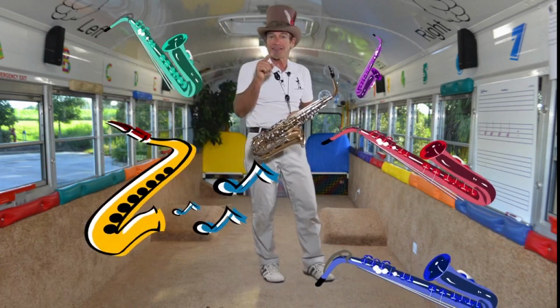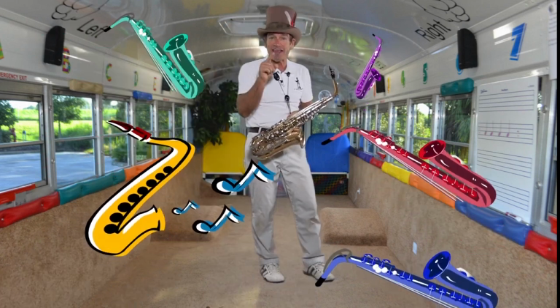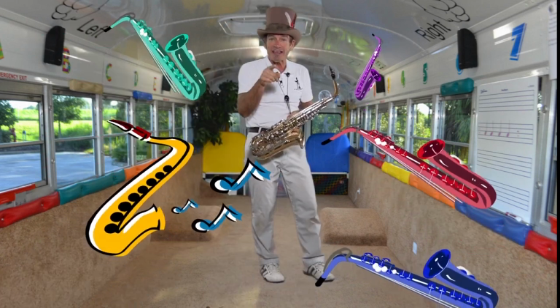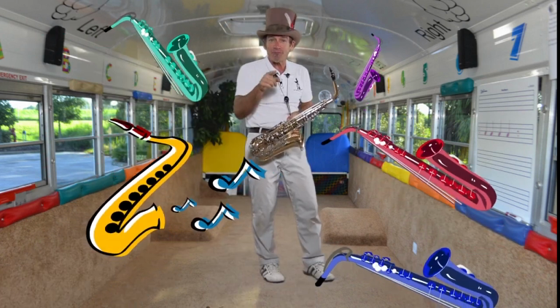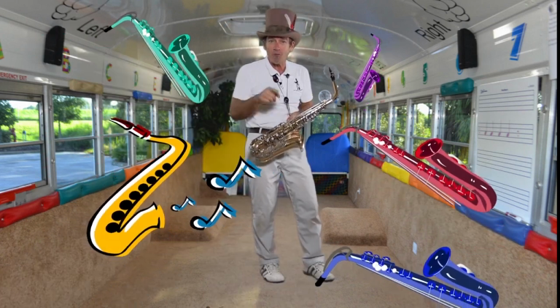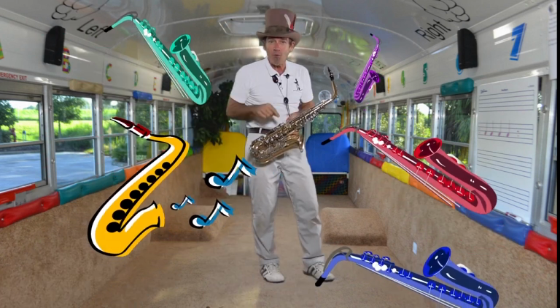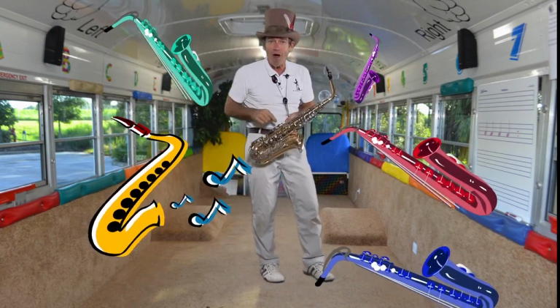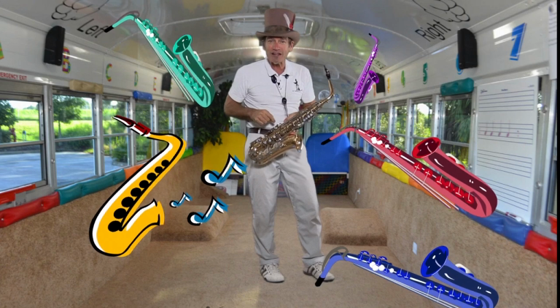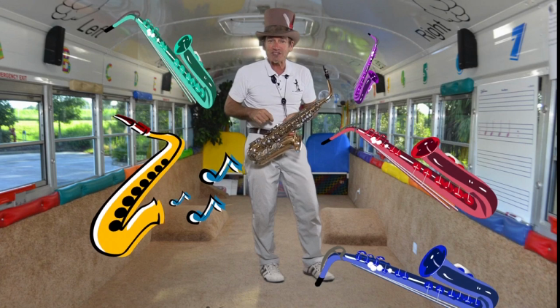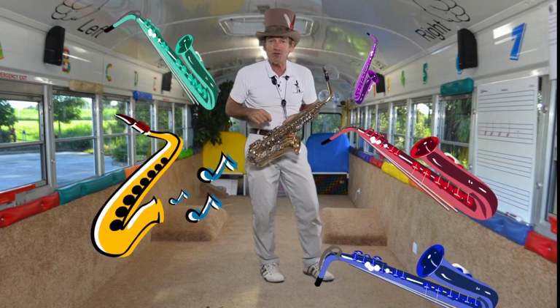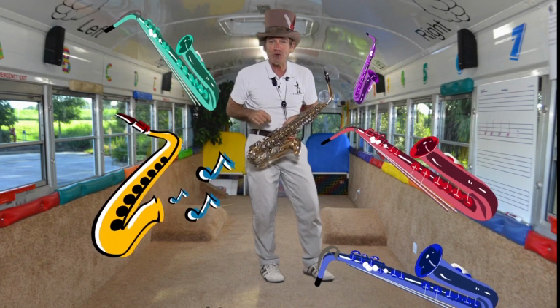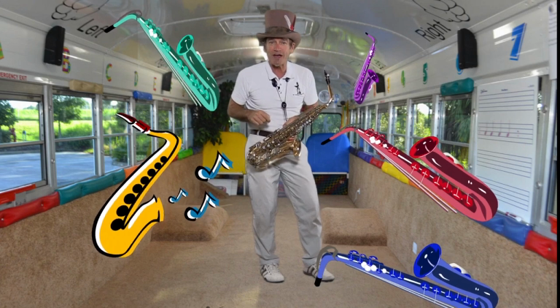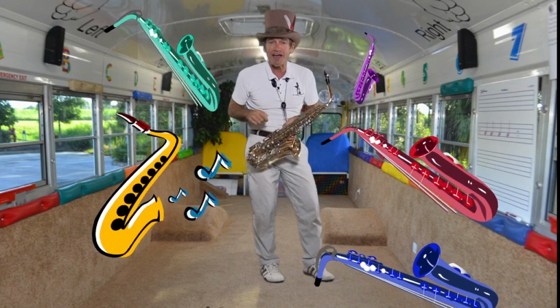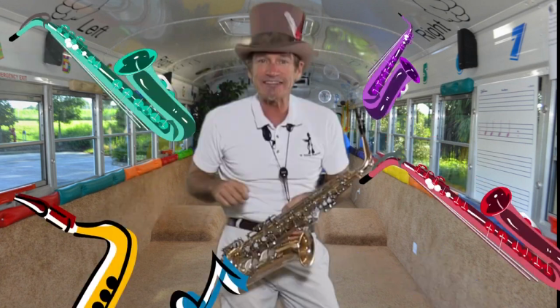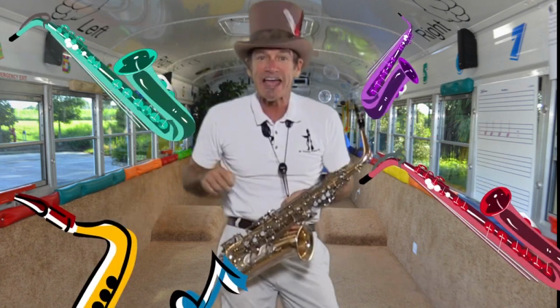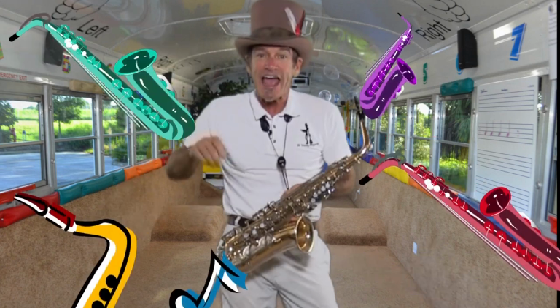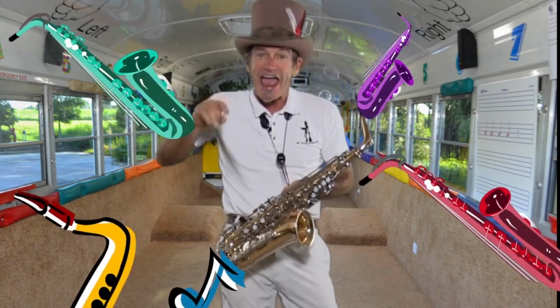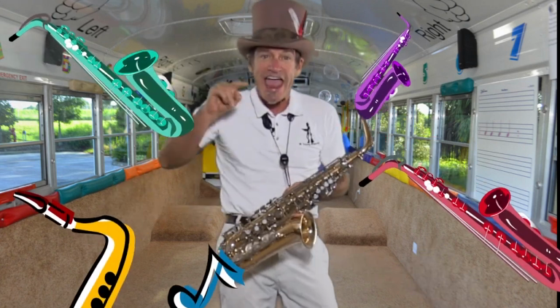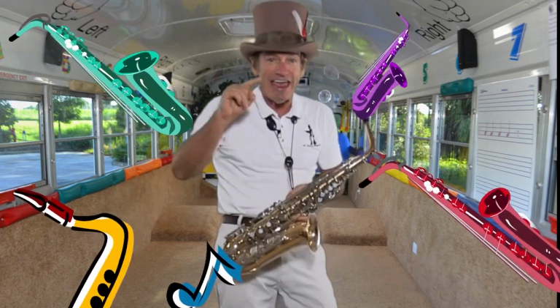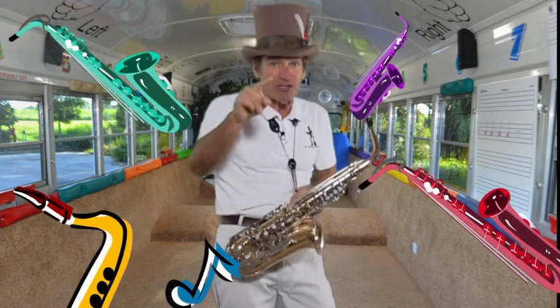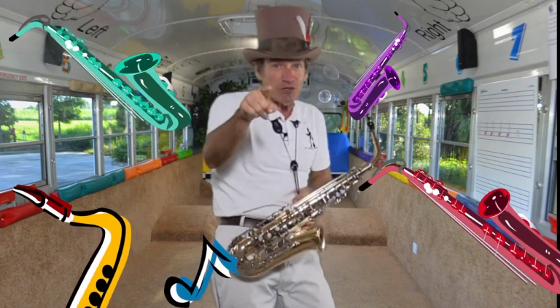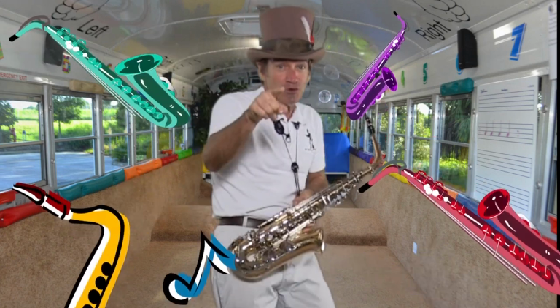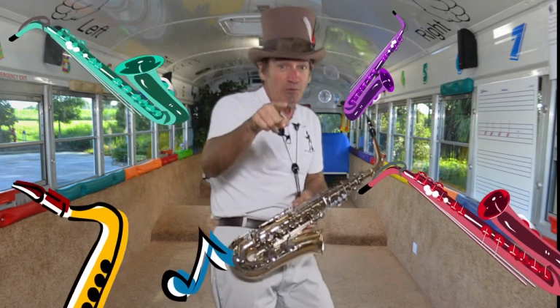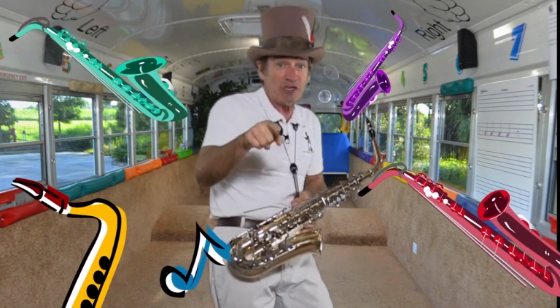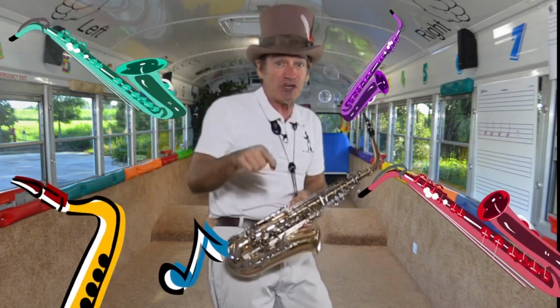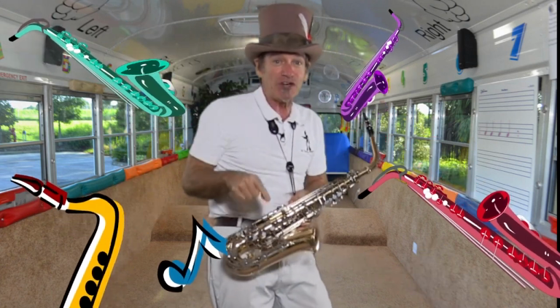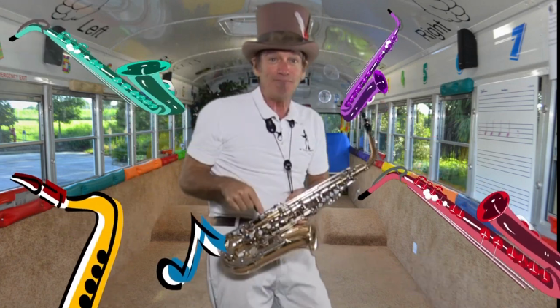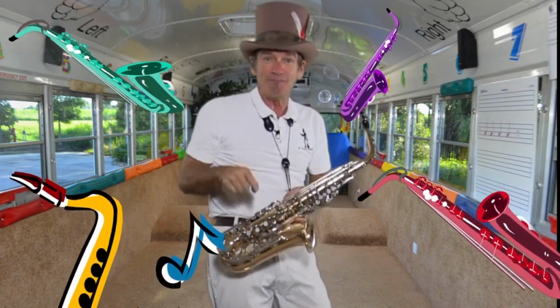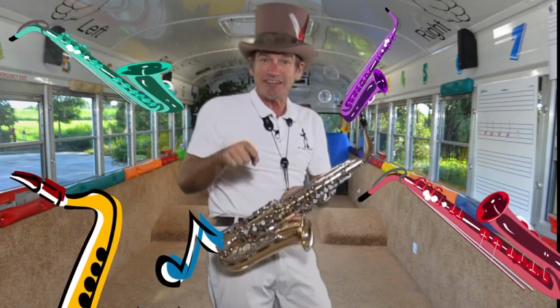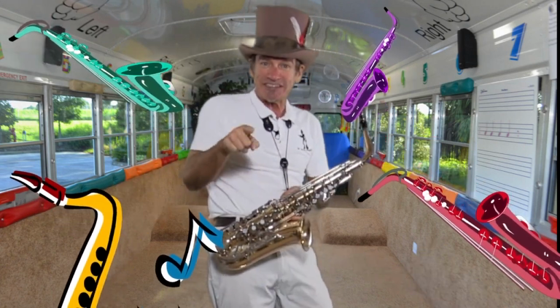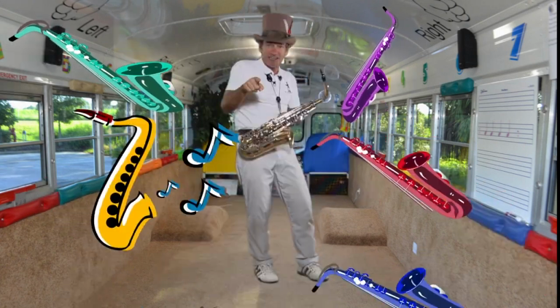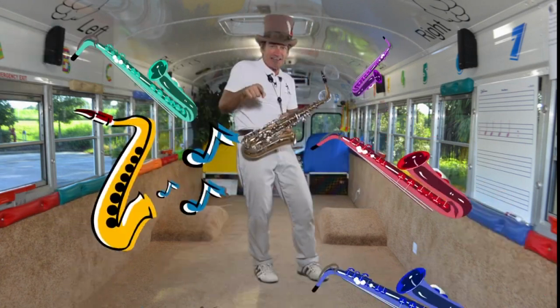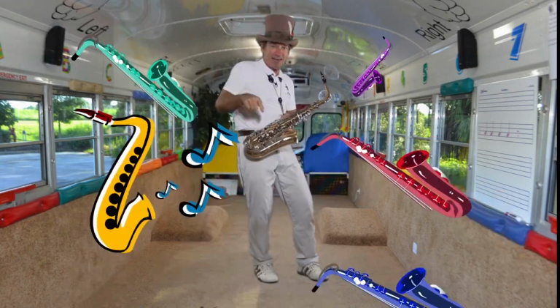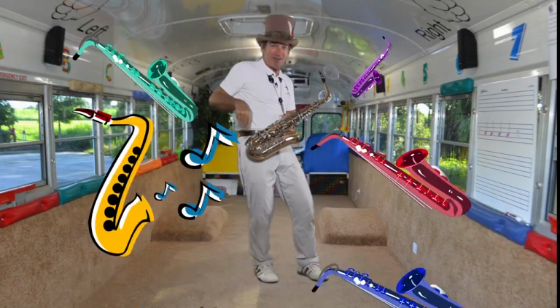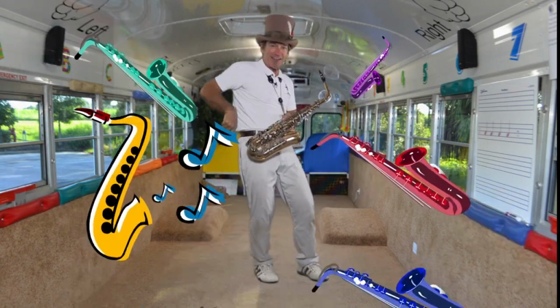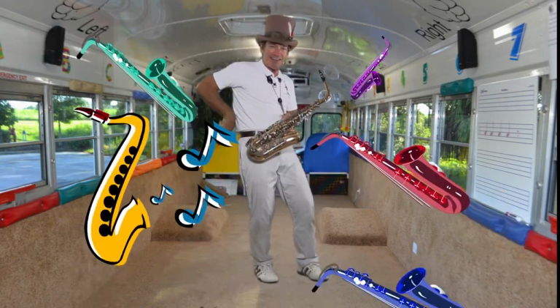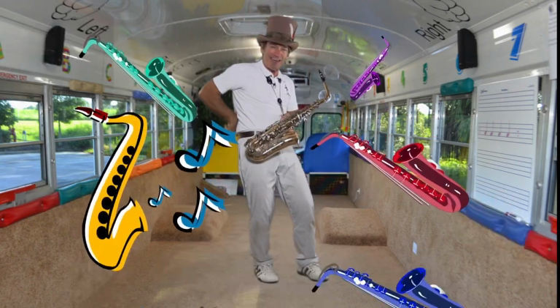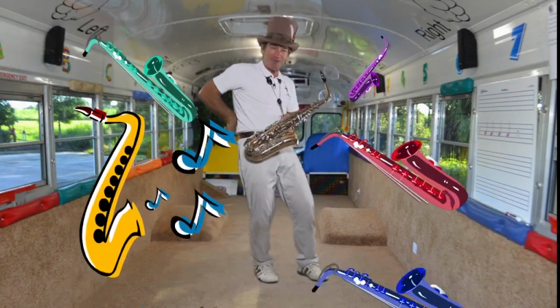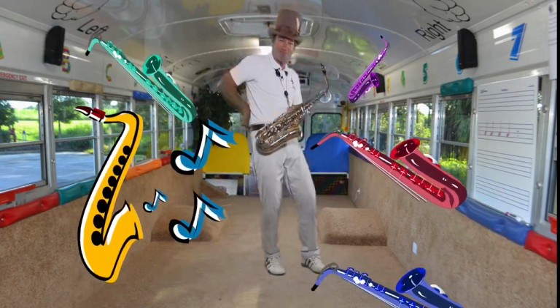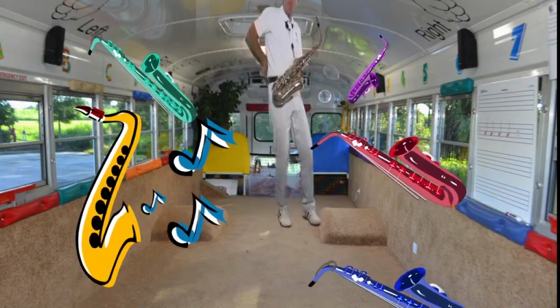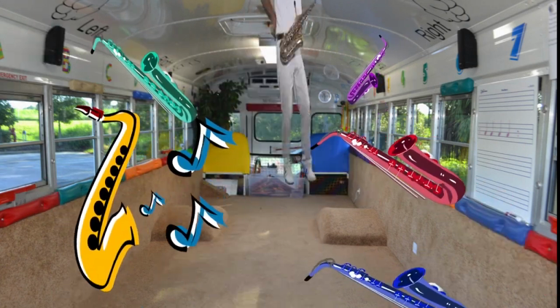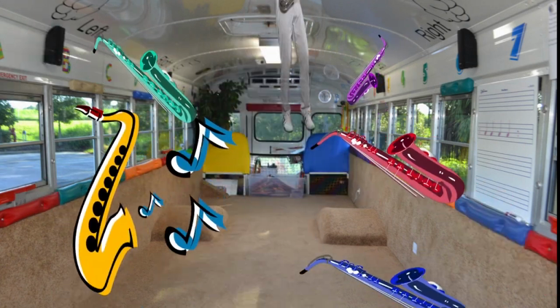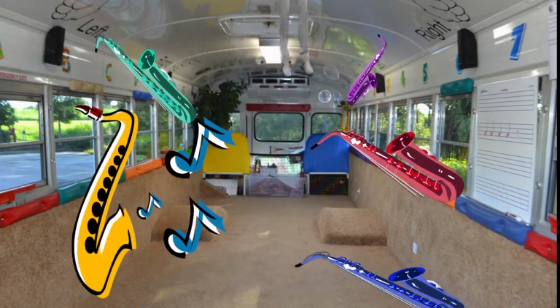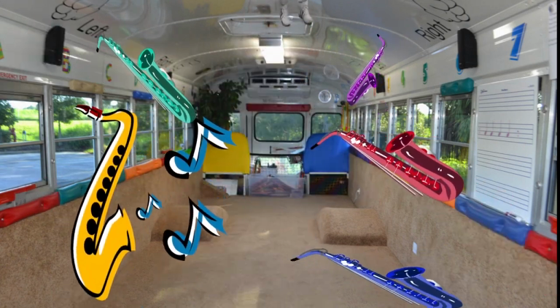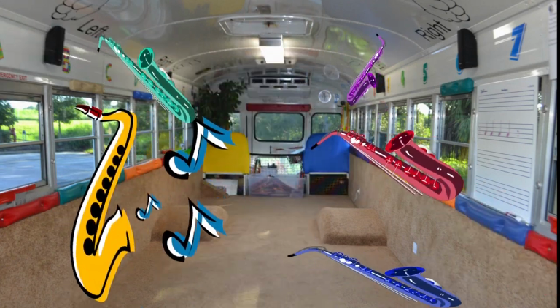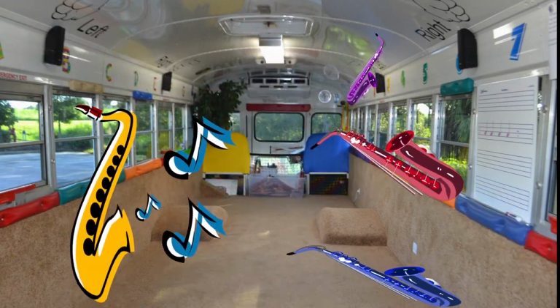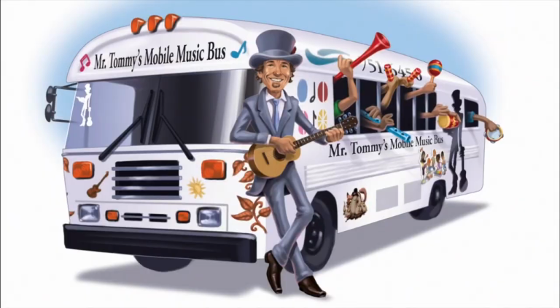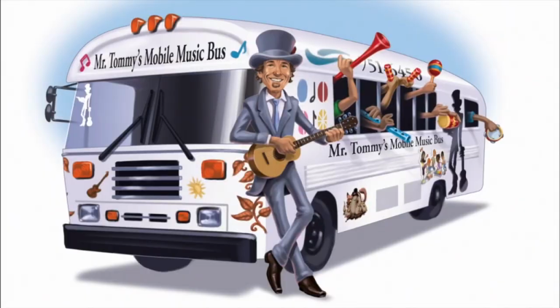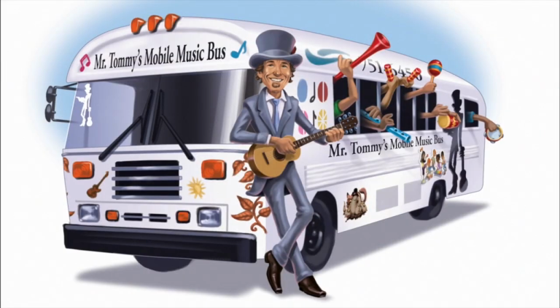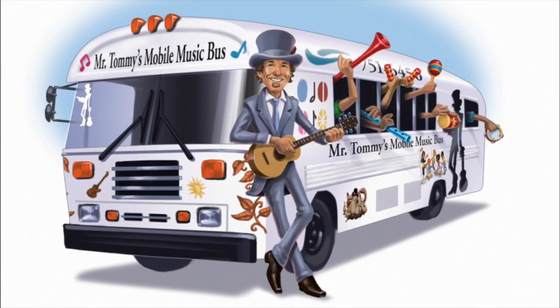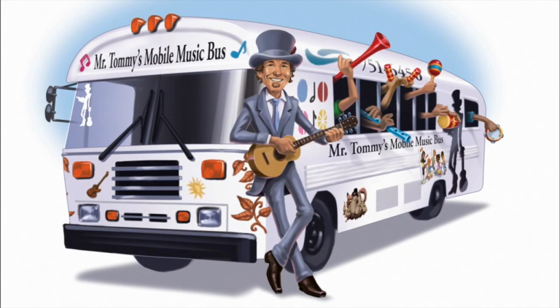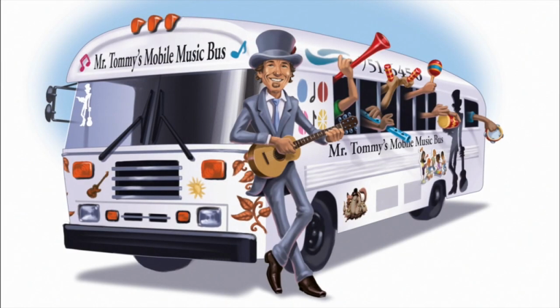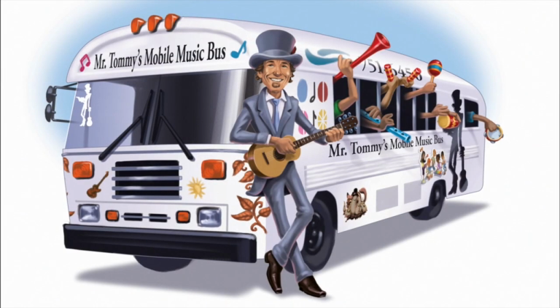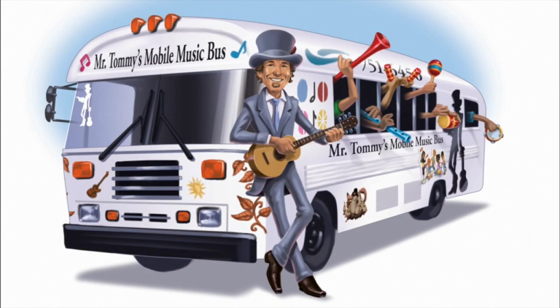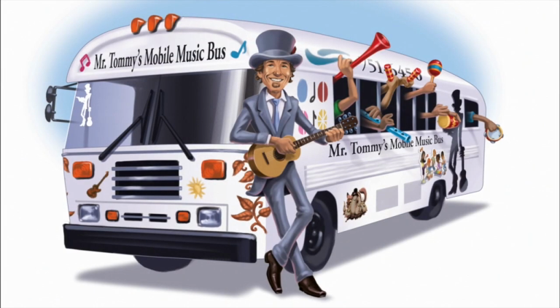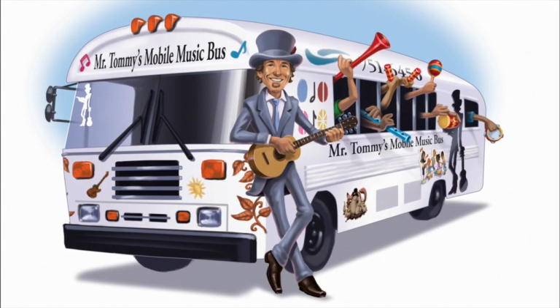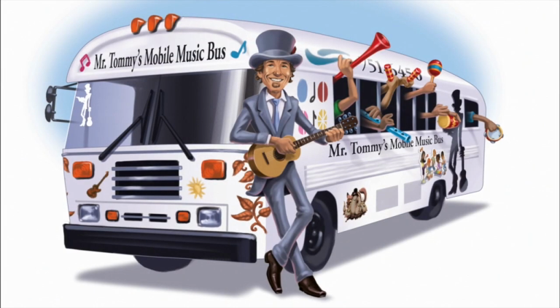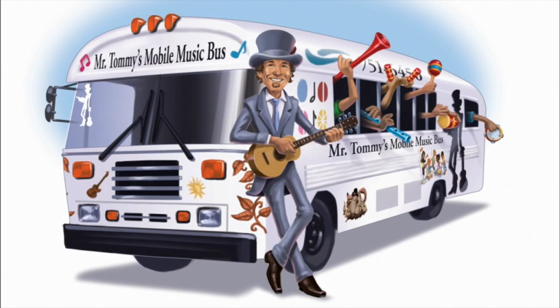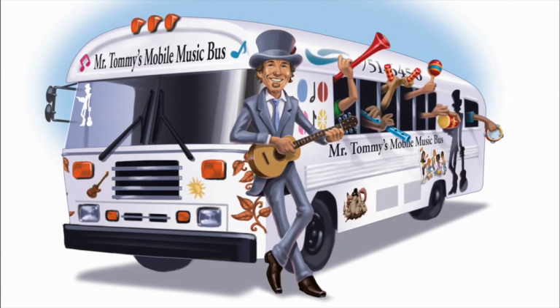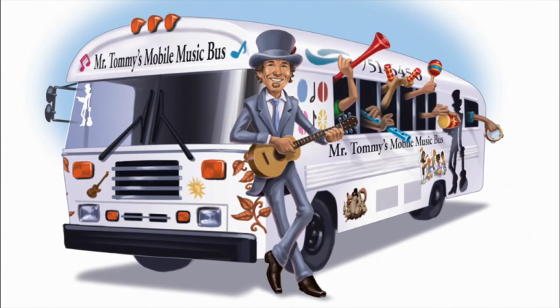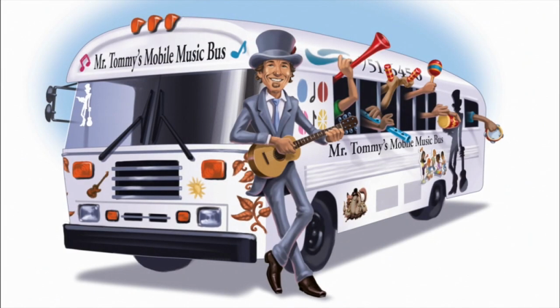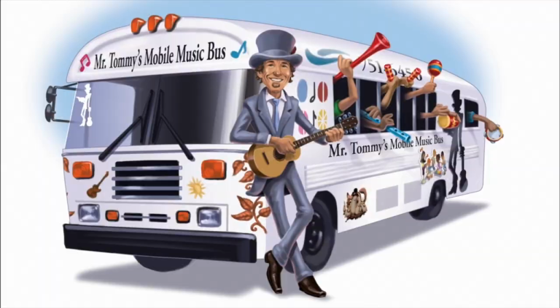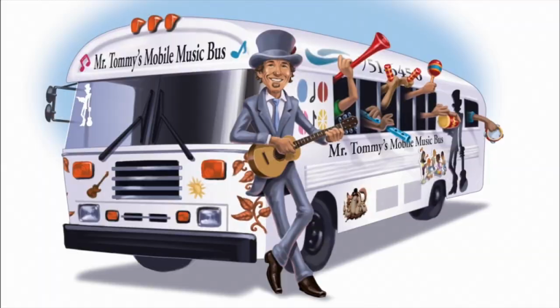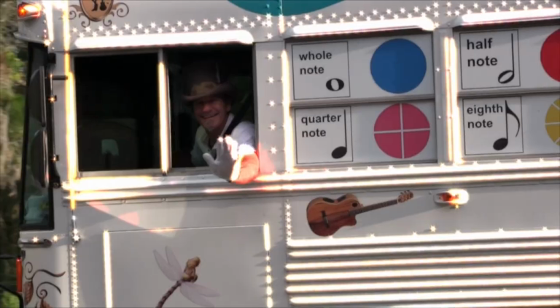Thanks for watching, you guys. And you be good. See you later, alligator. Mobile Music Bus.